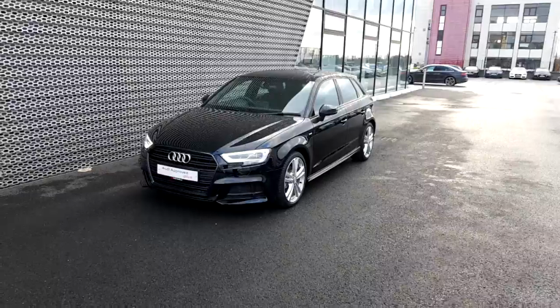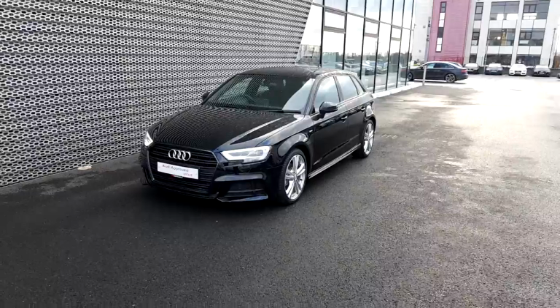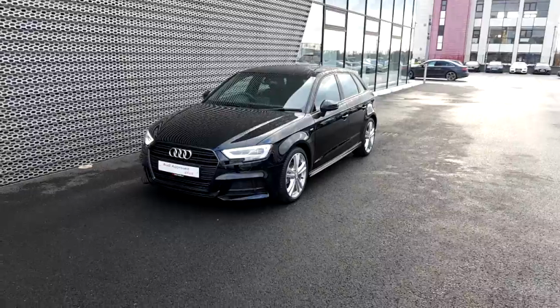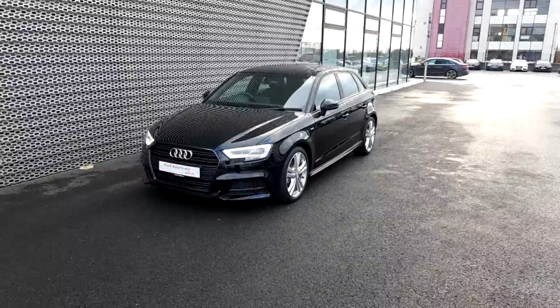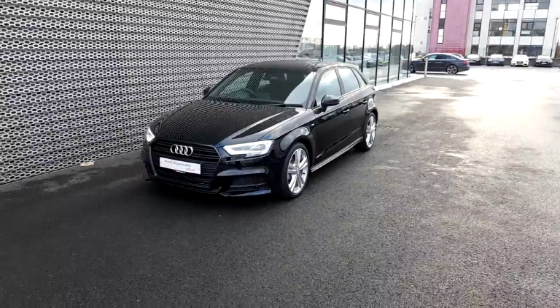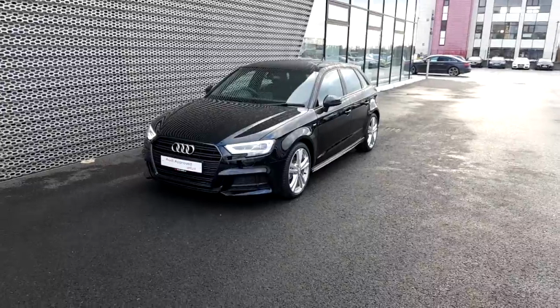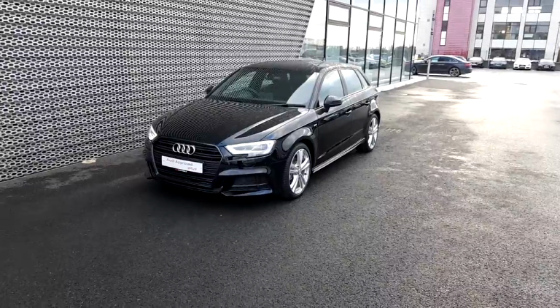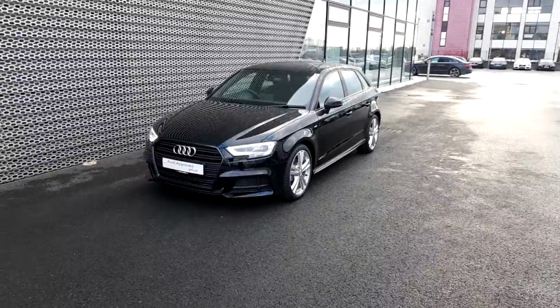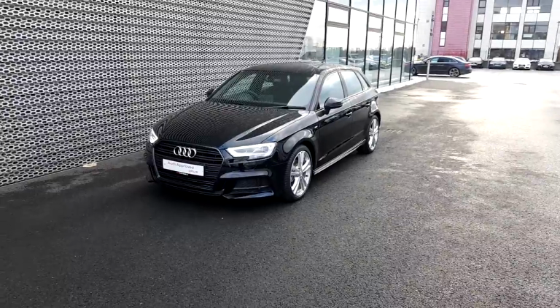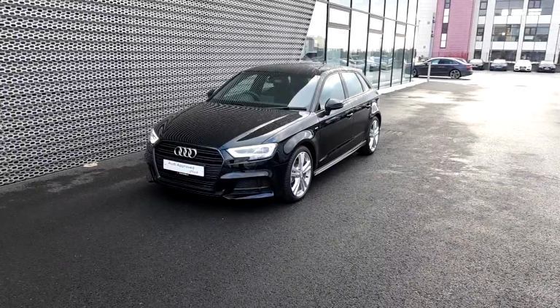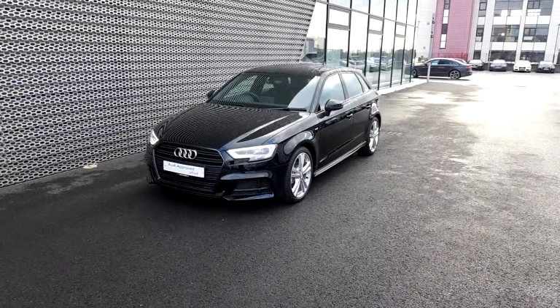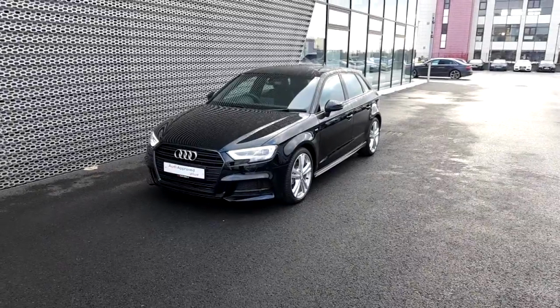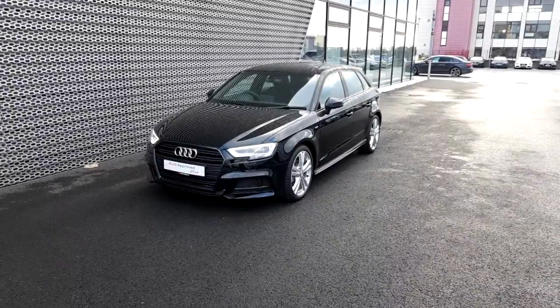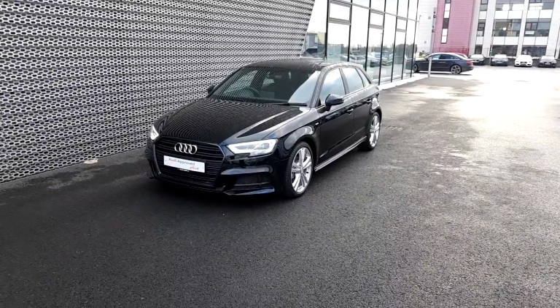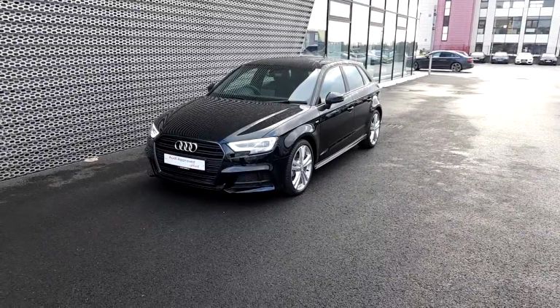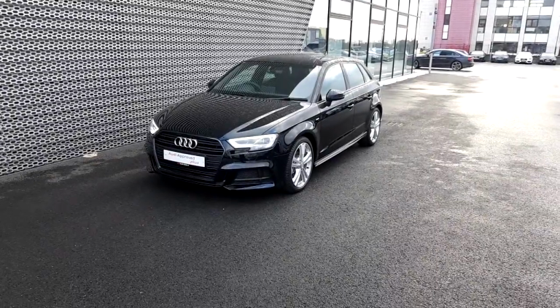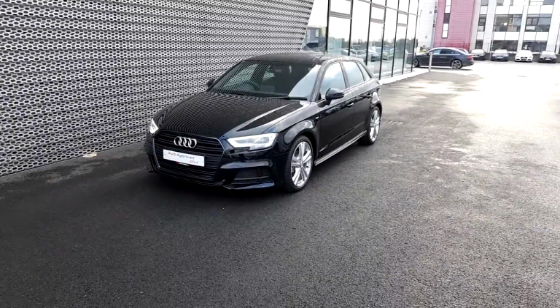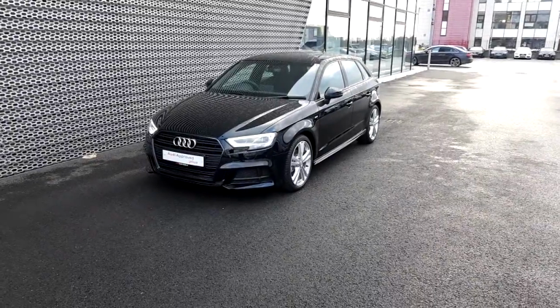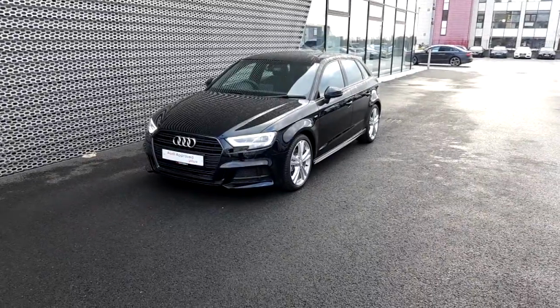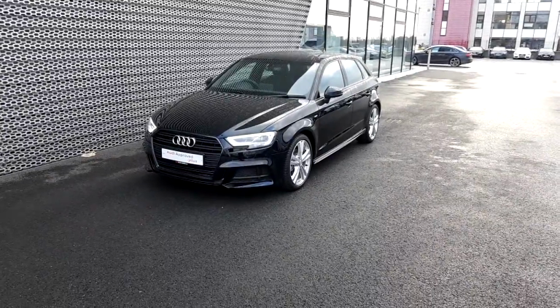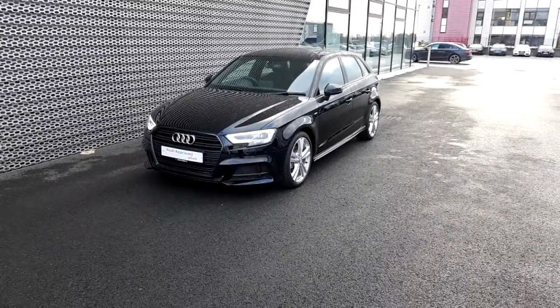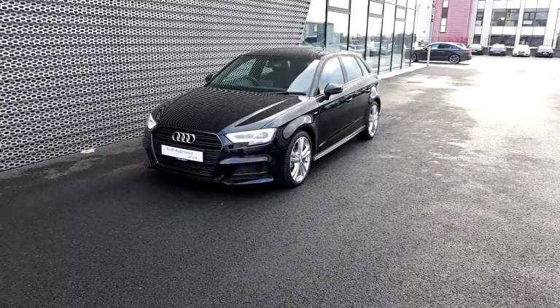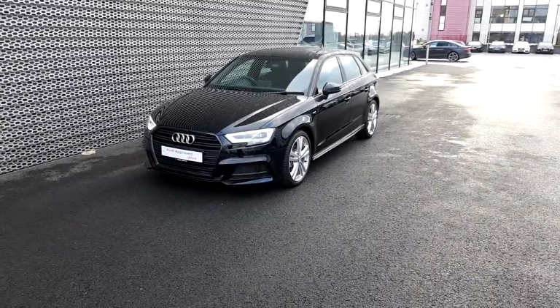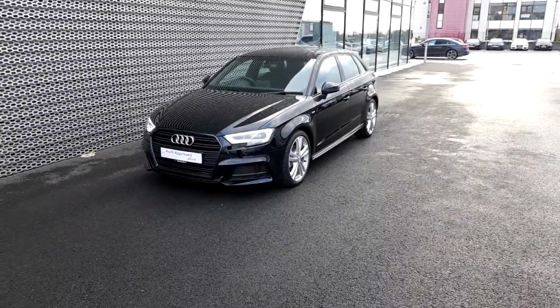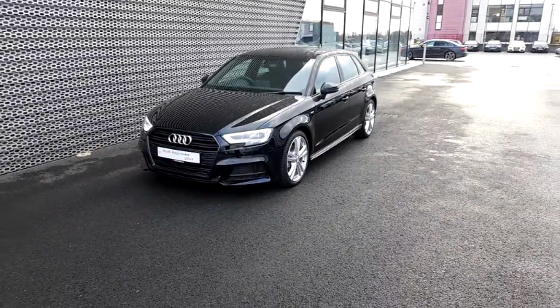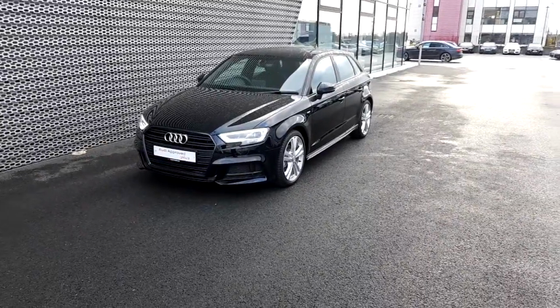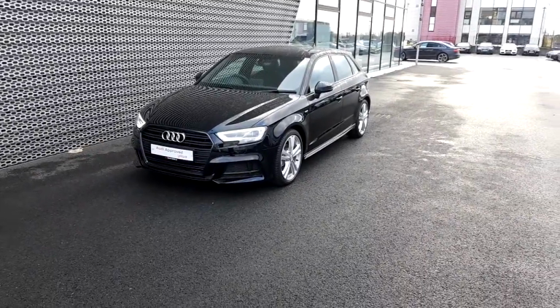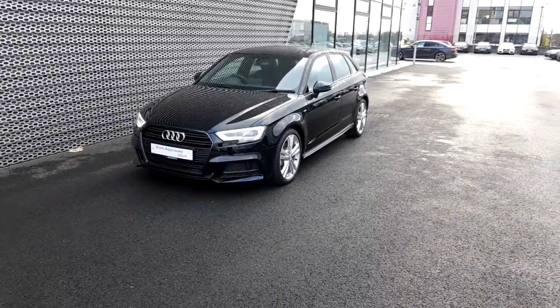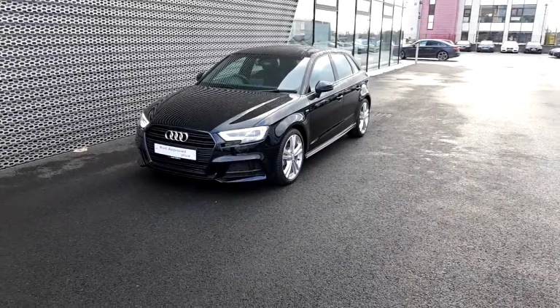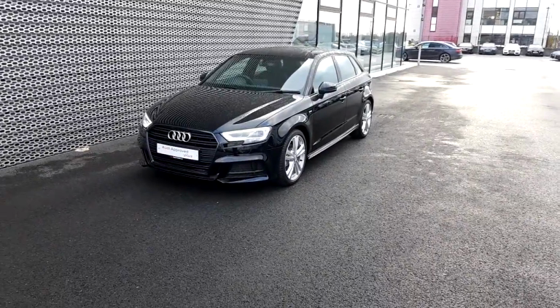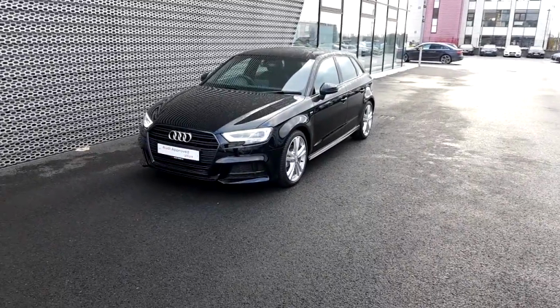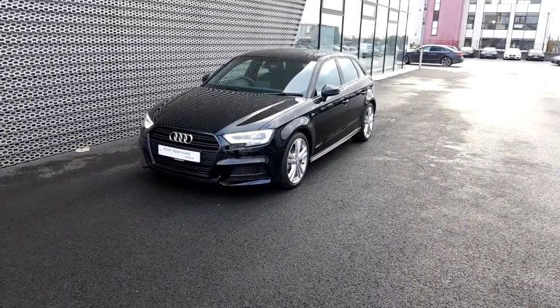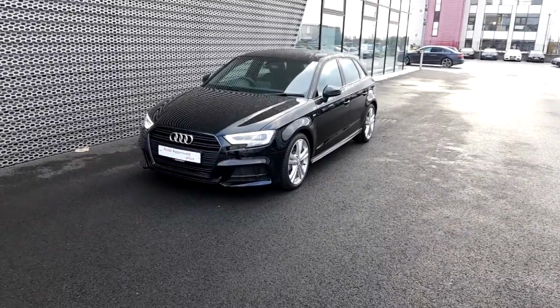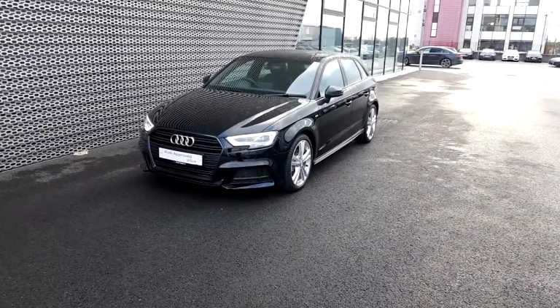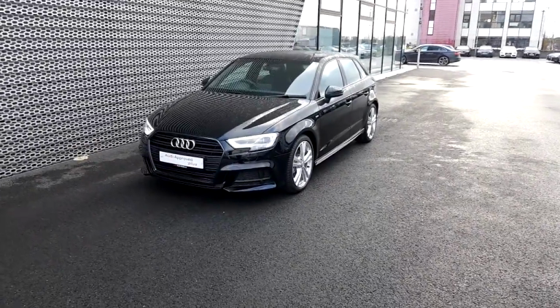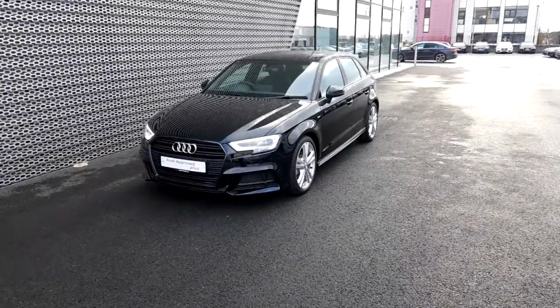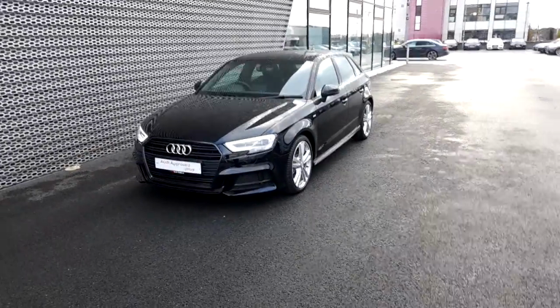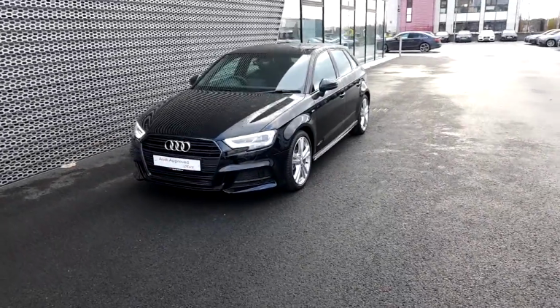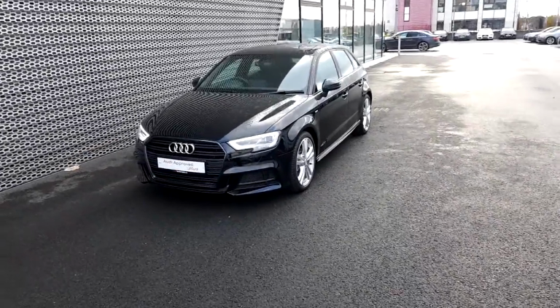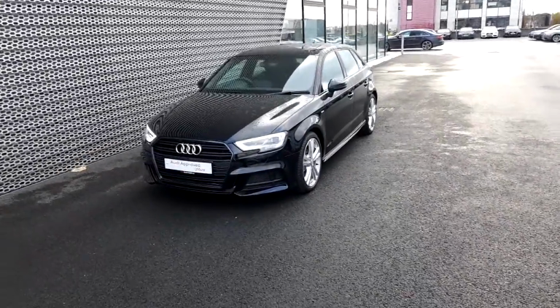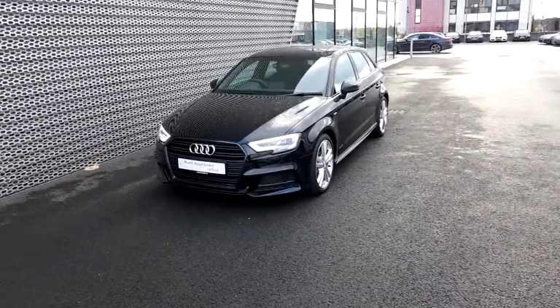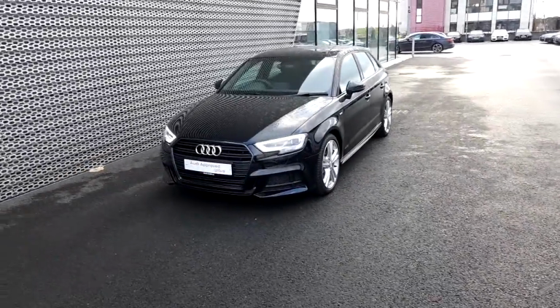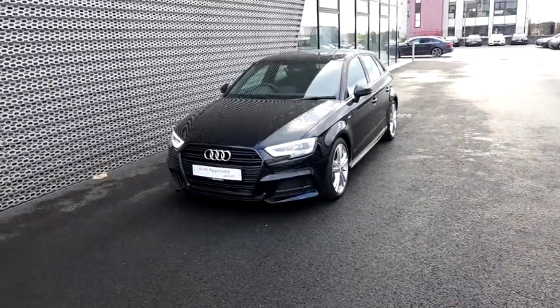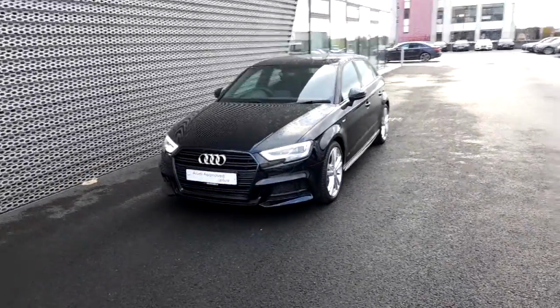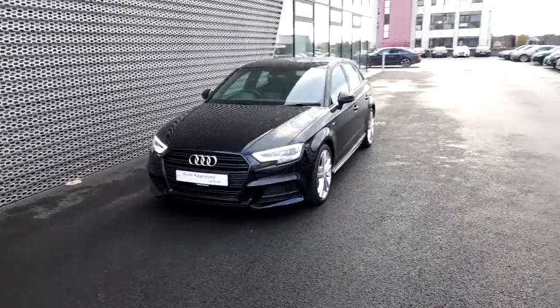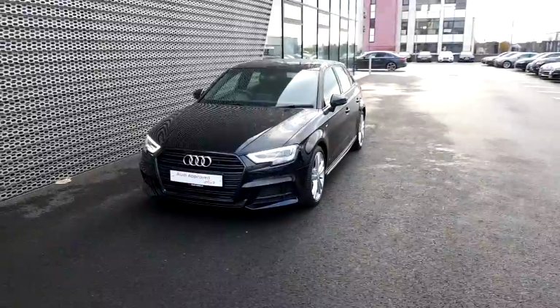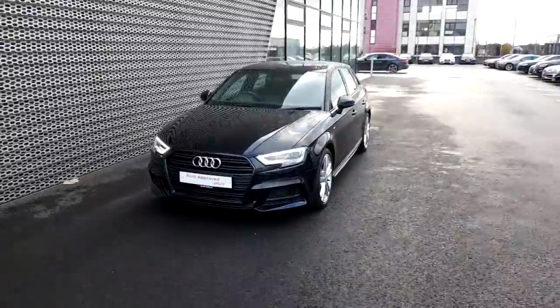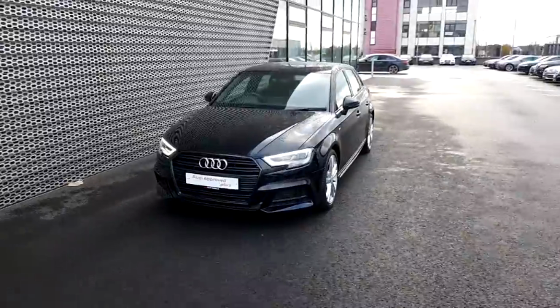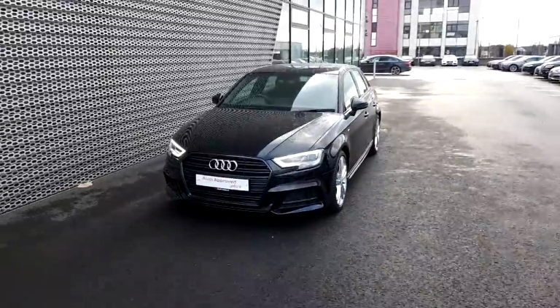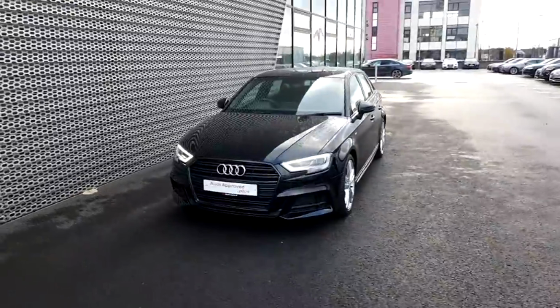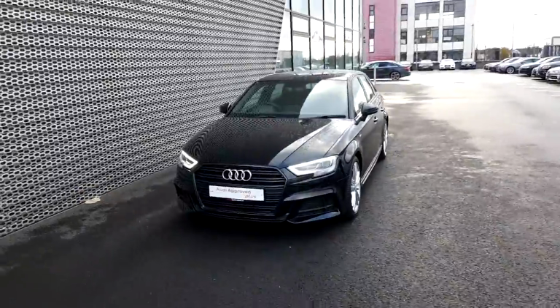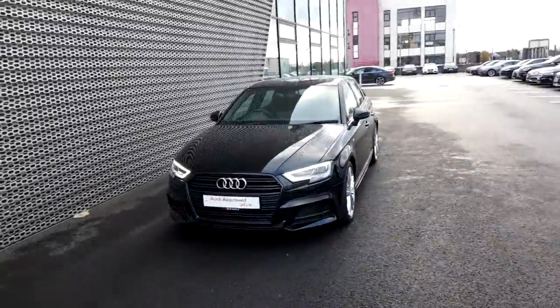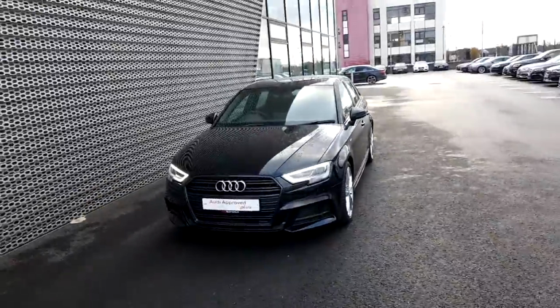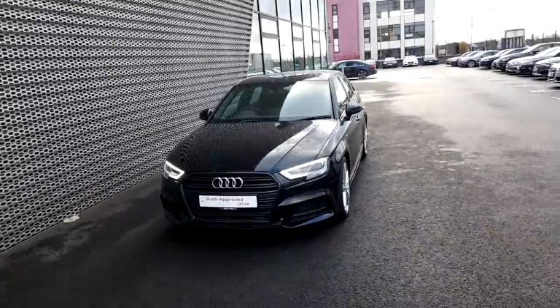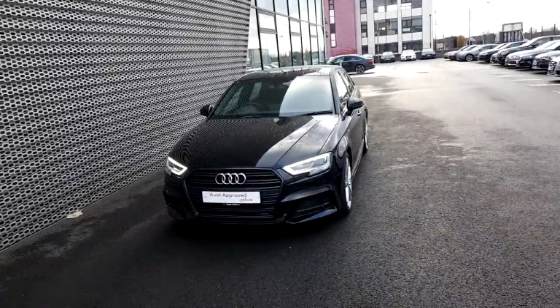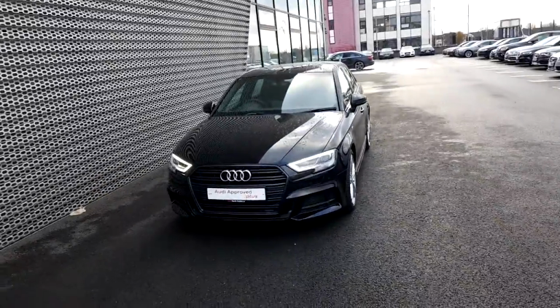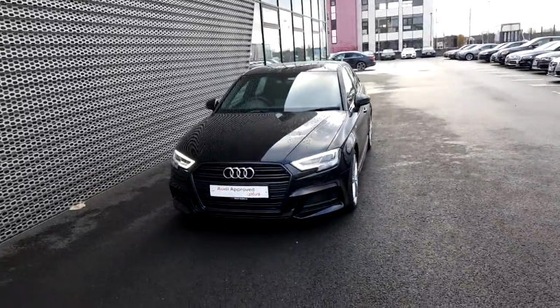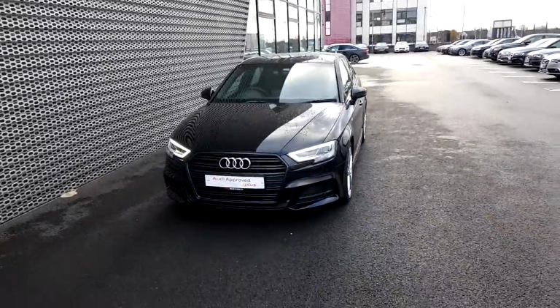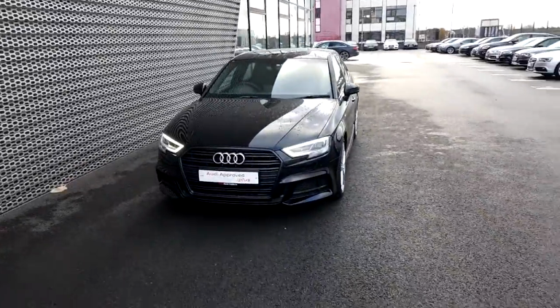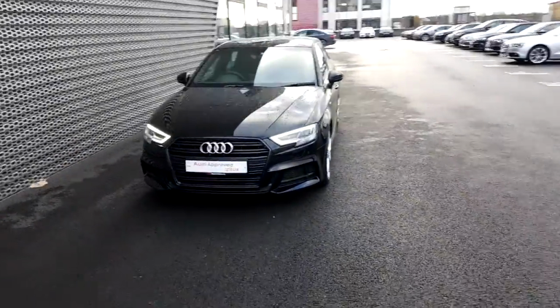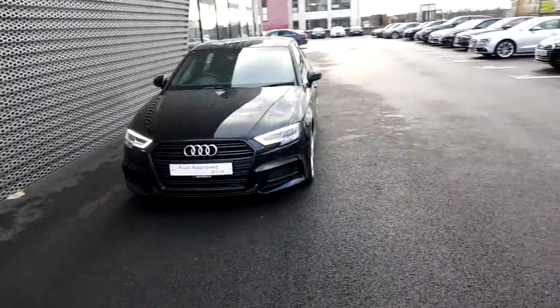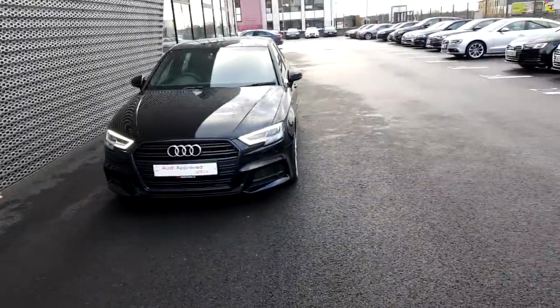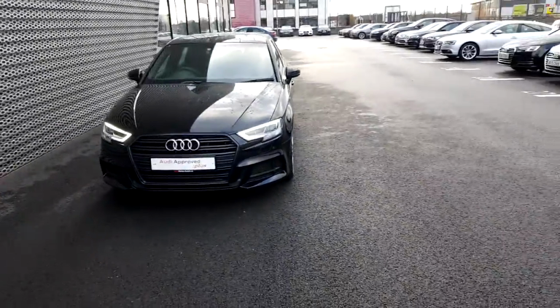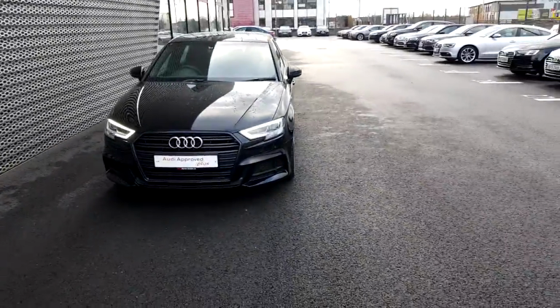Hello ladies and gentlemen and welcome to Audi North Dublin. Today we're going to have a look at this gorgeous 182 Audi A3 Sportback.